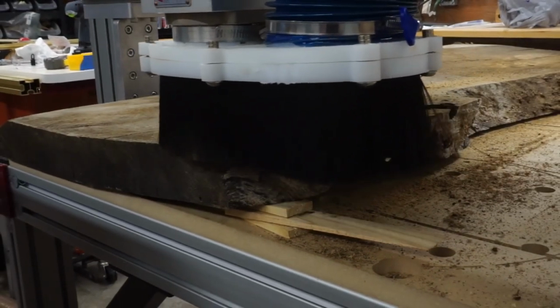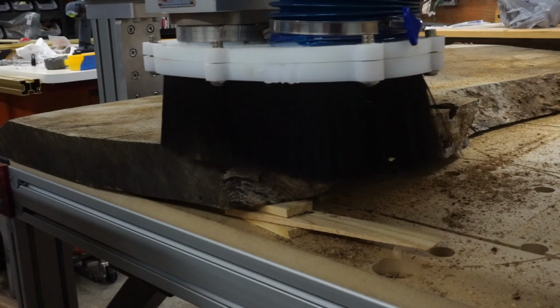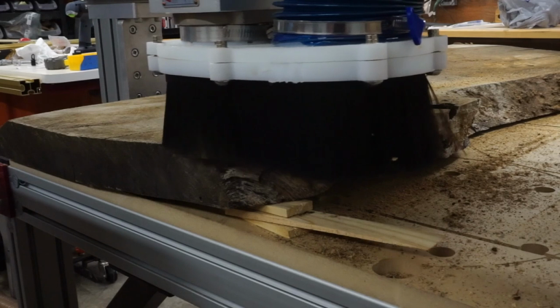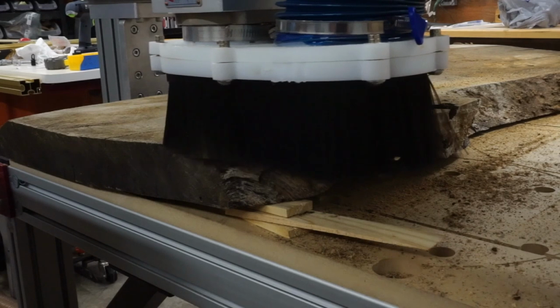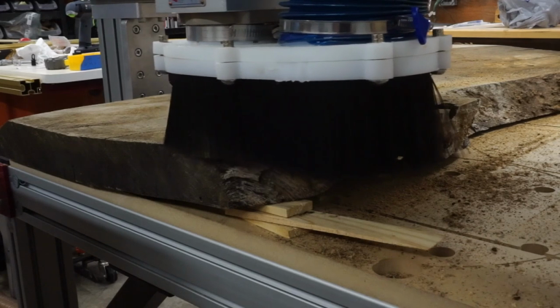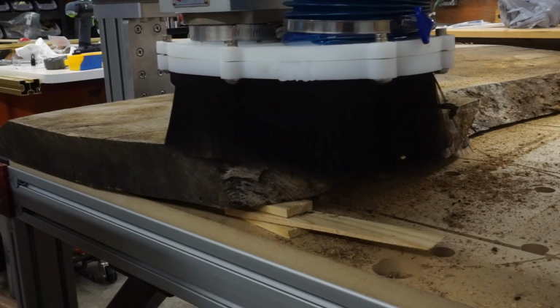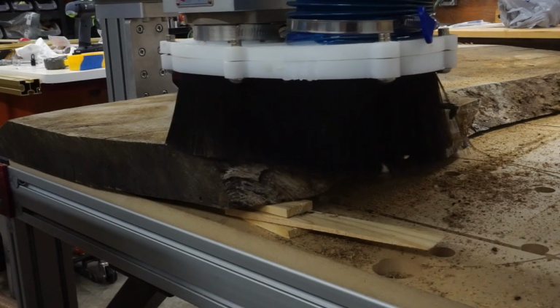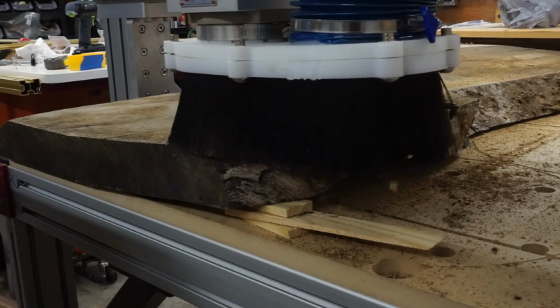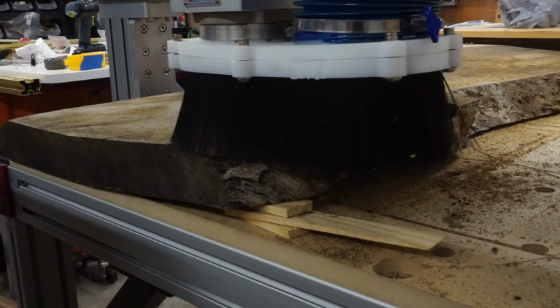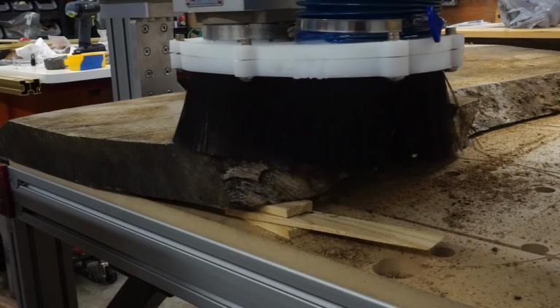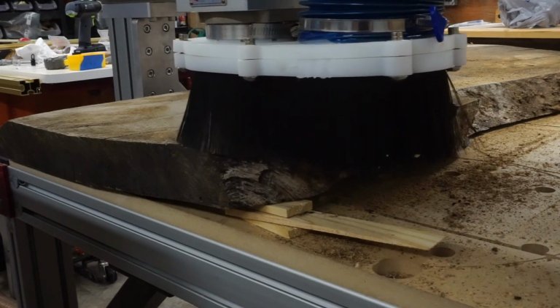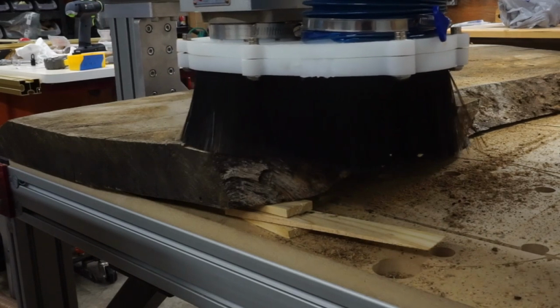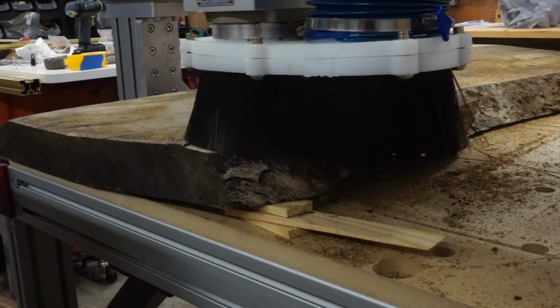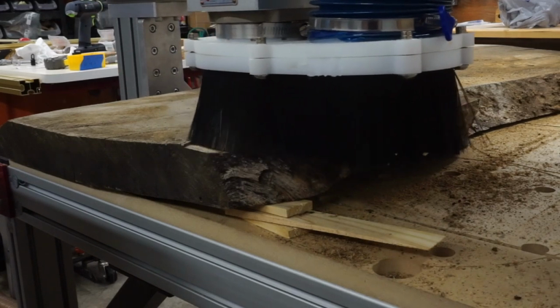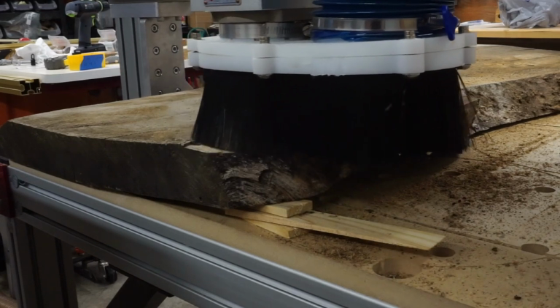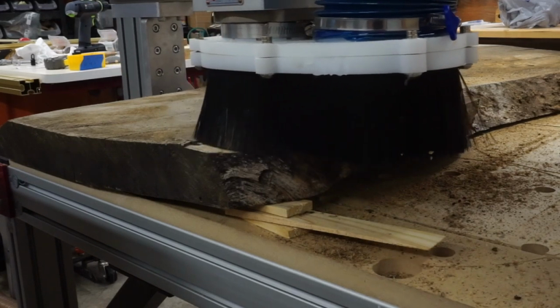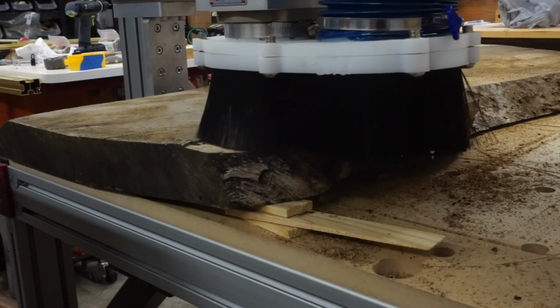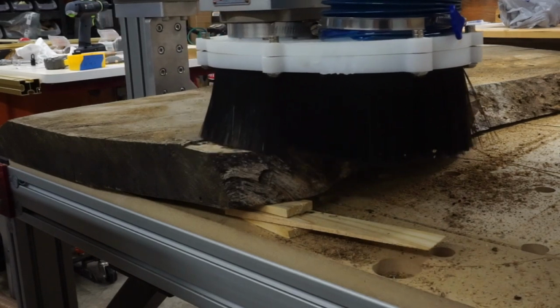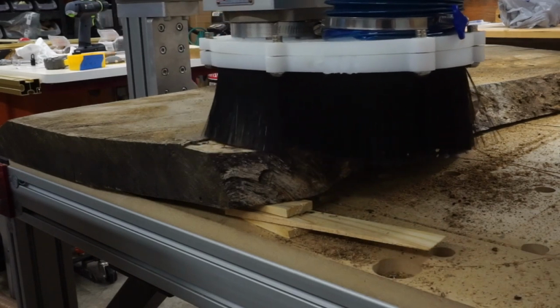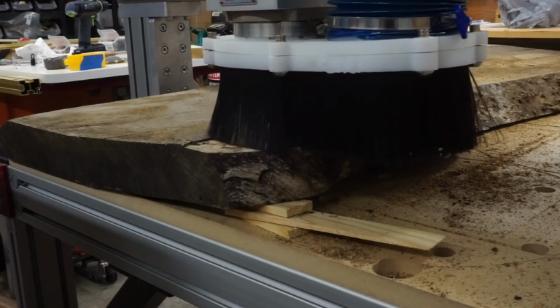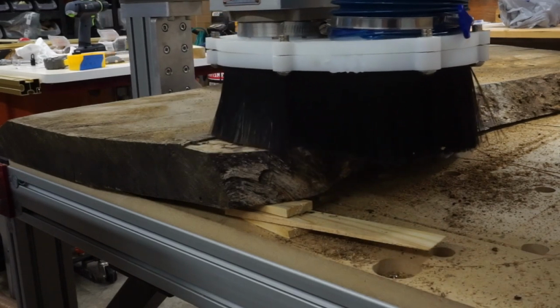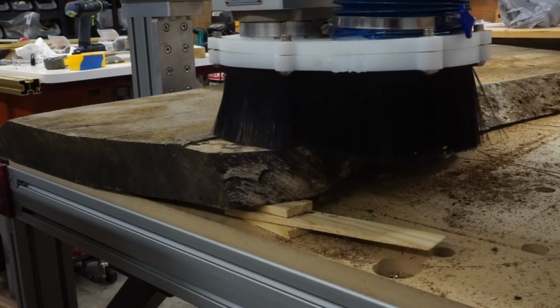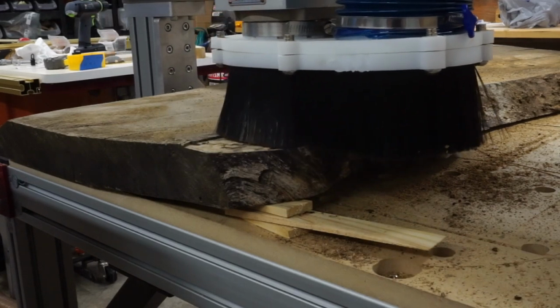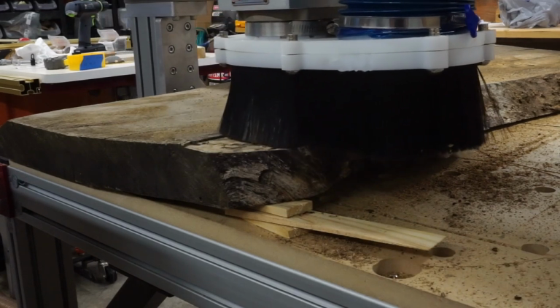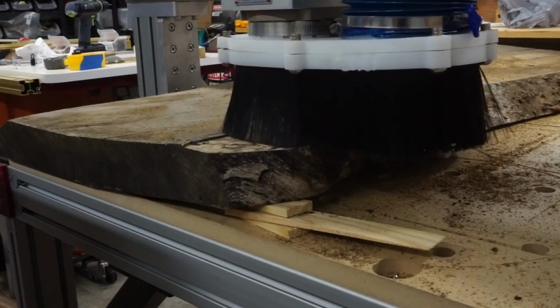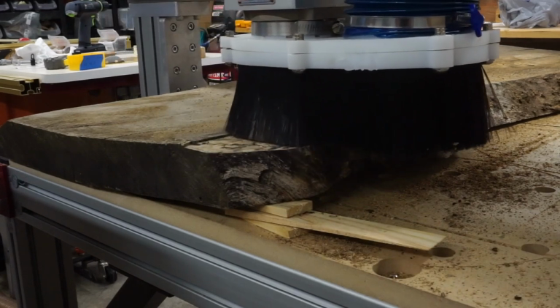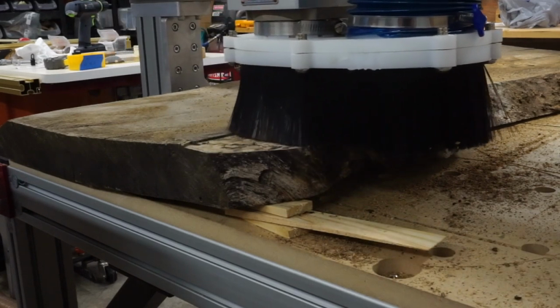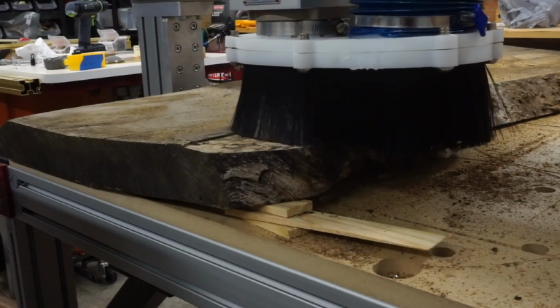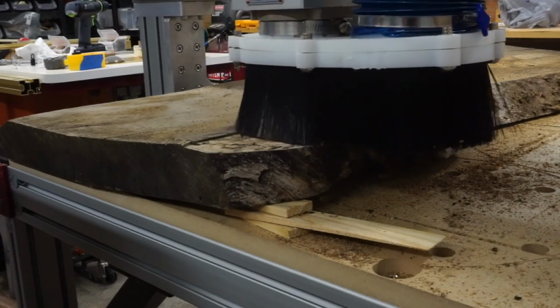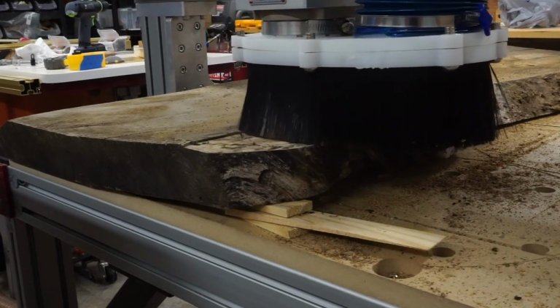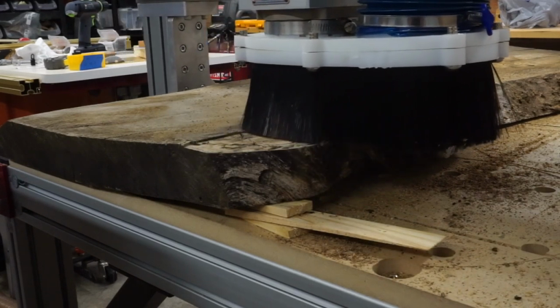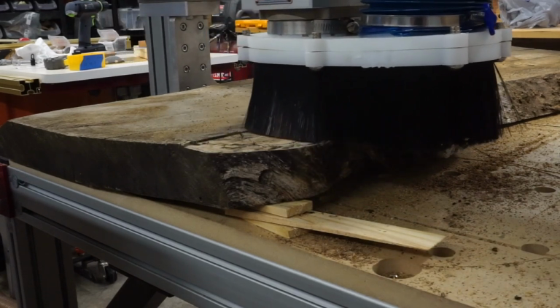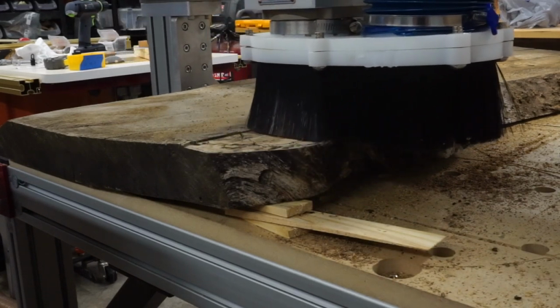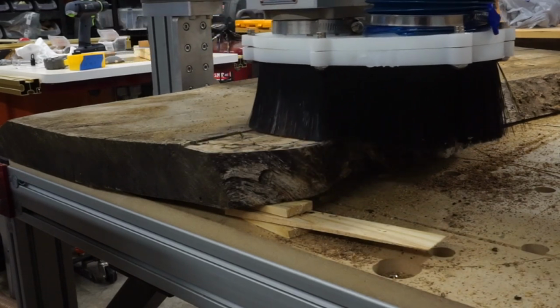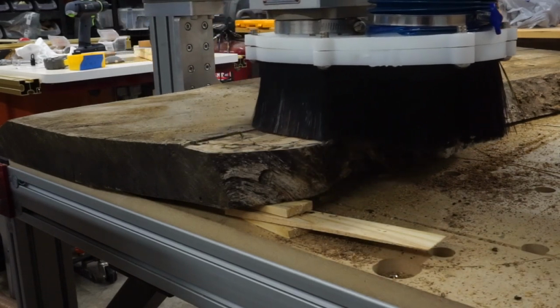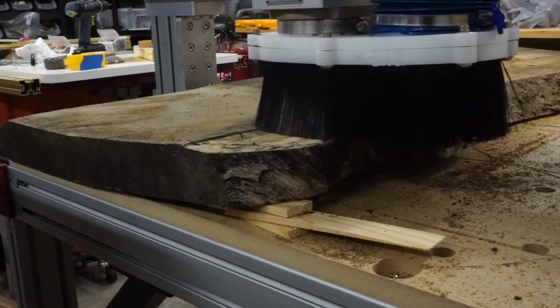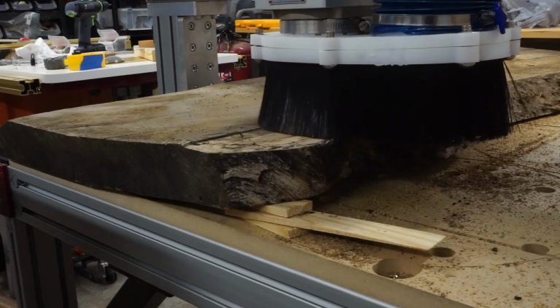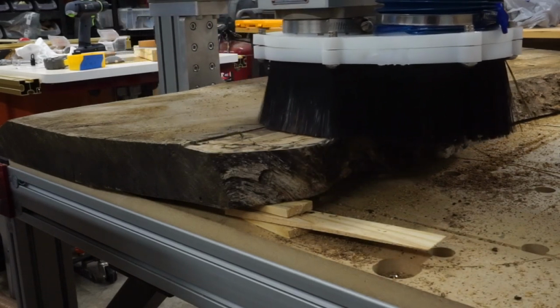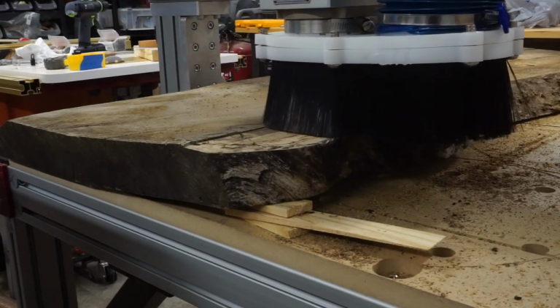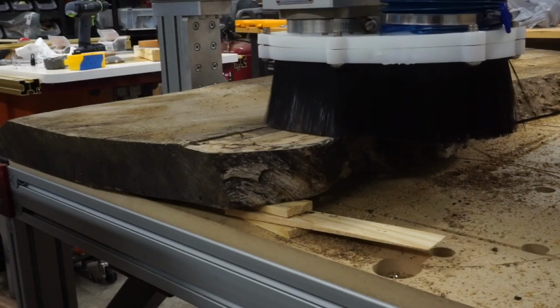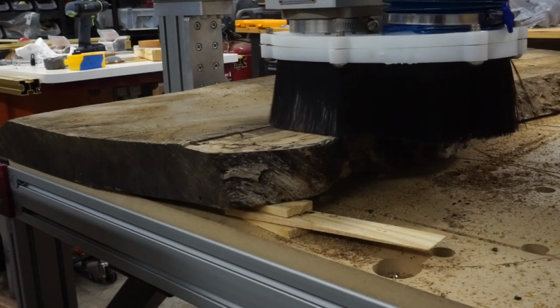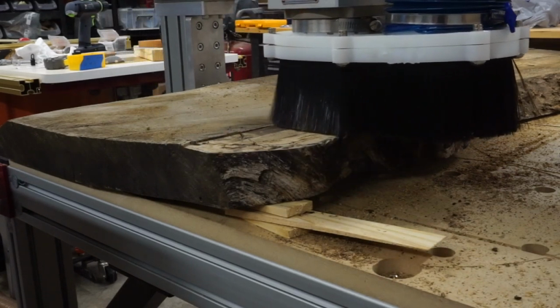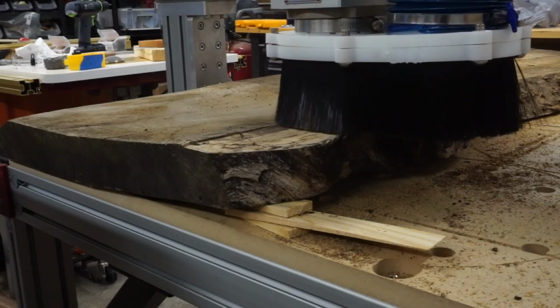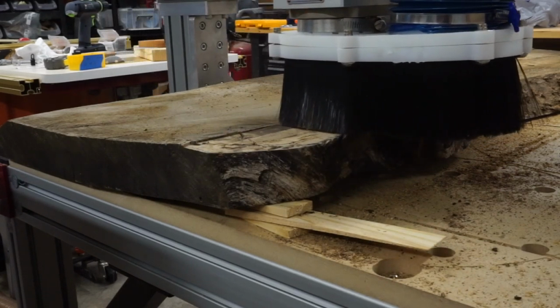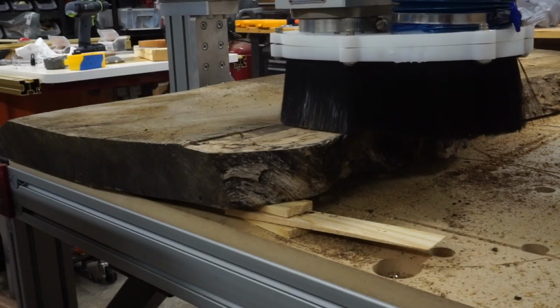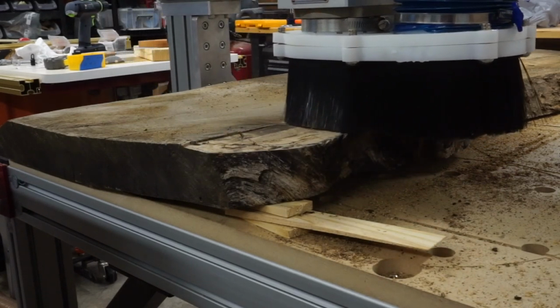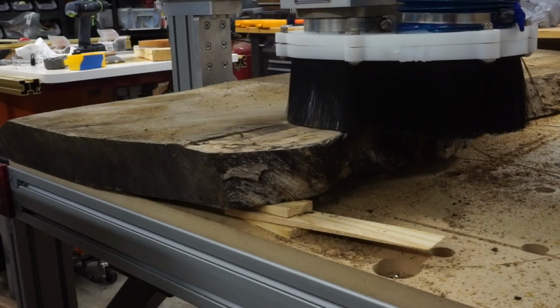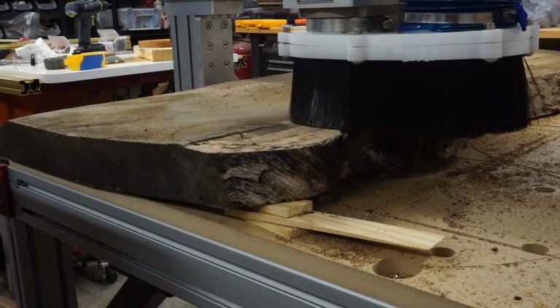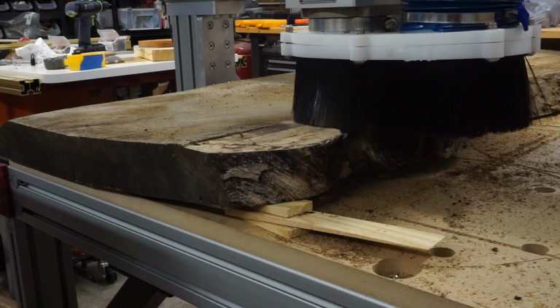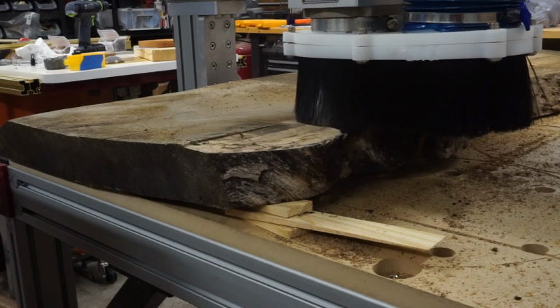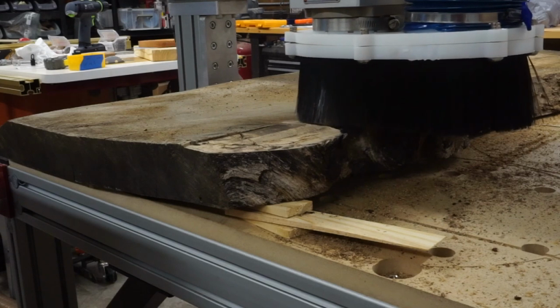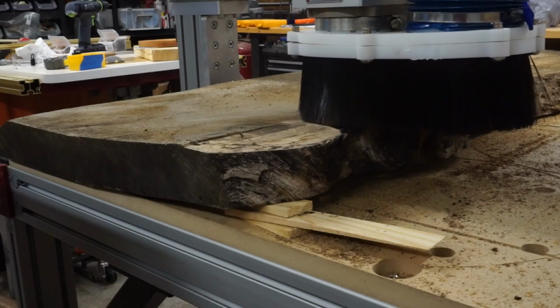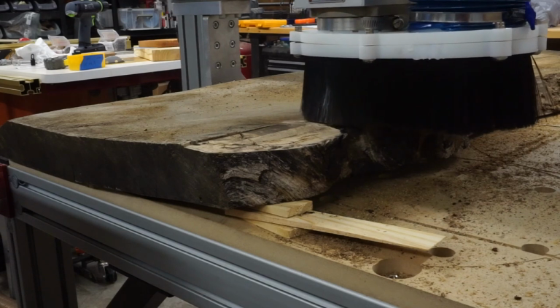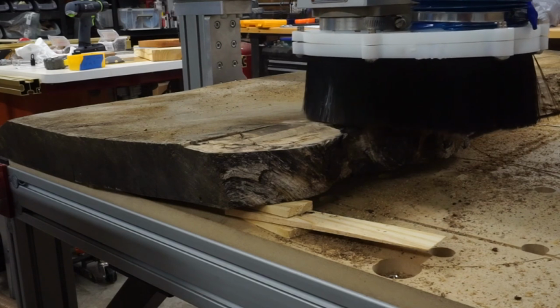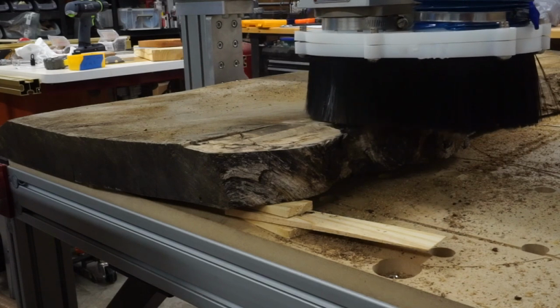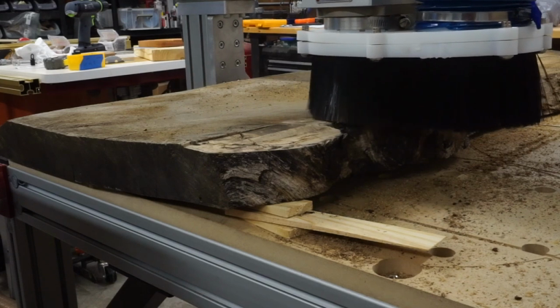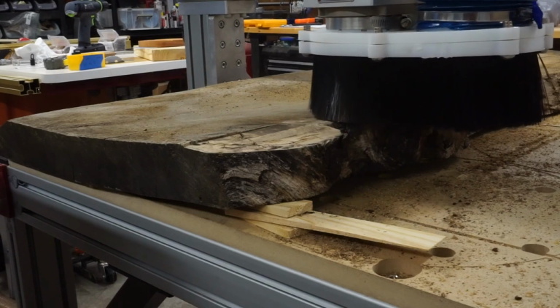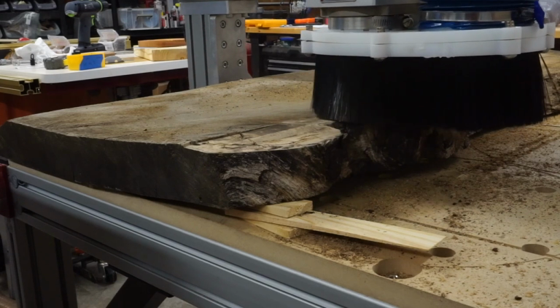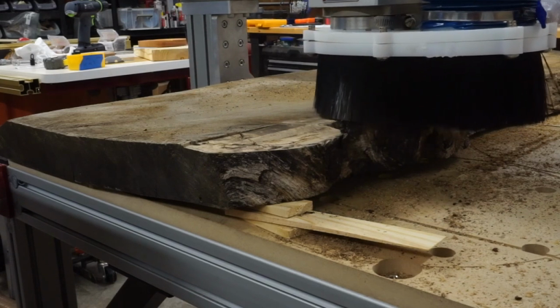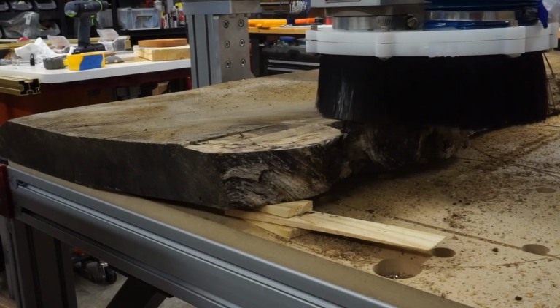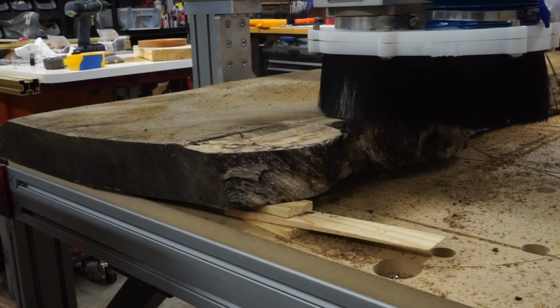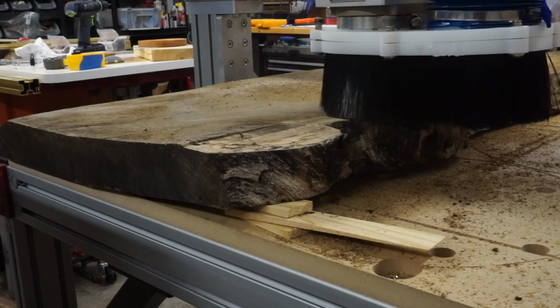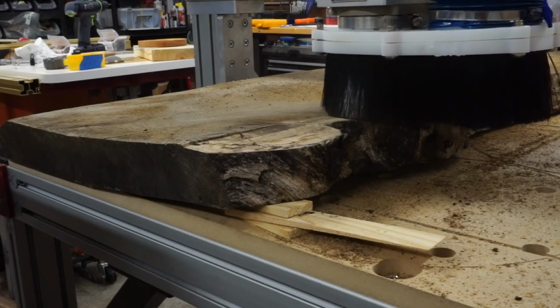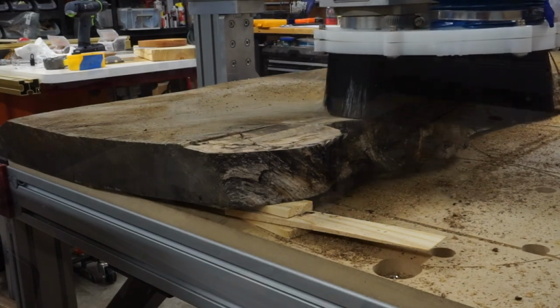I had gone from 2 inches thick to about 1 and 3/8 inches thick, which honestly was better than I thought it would be.